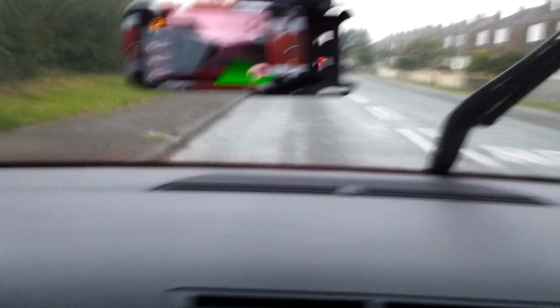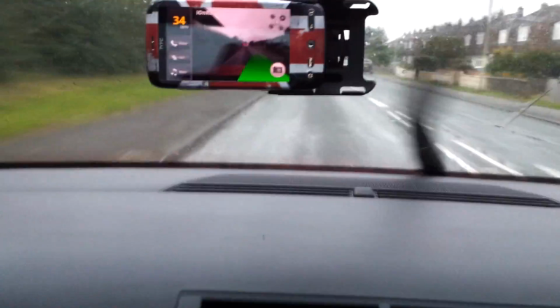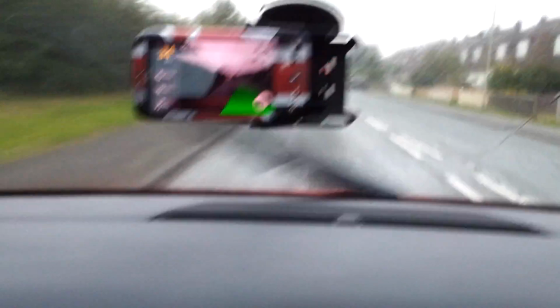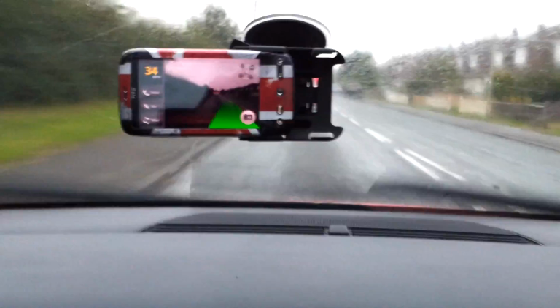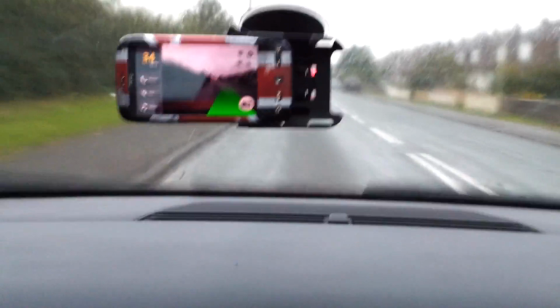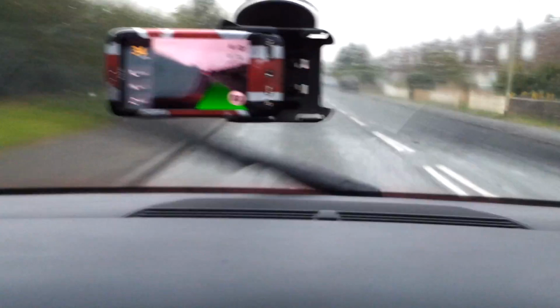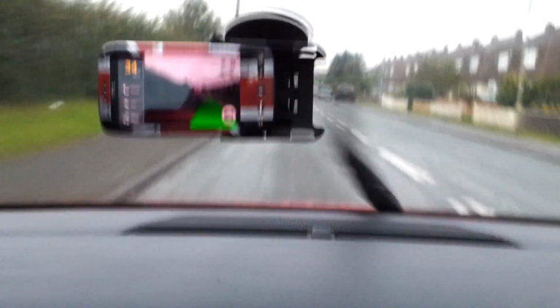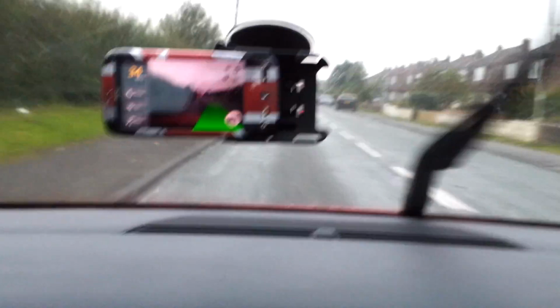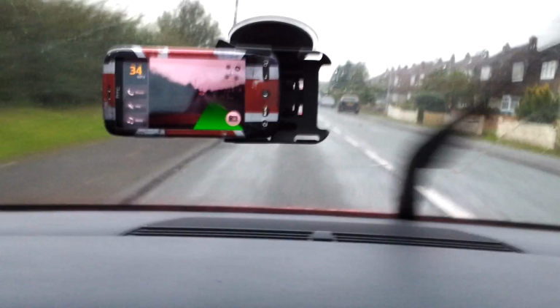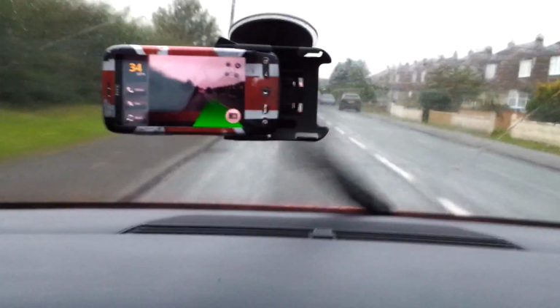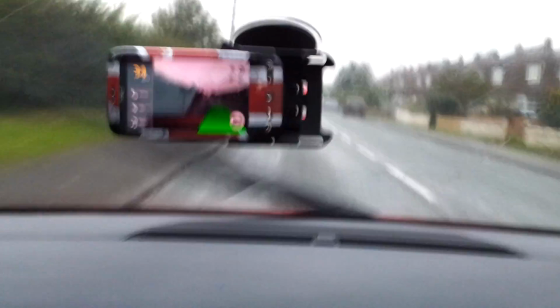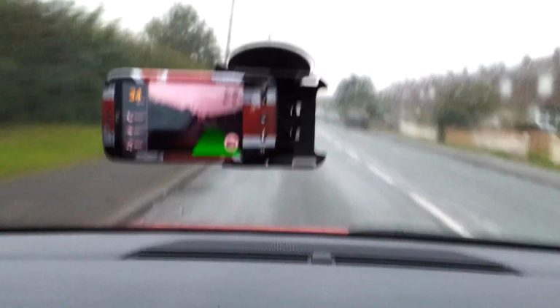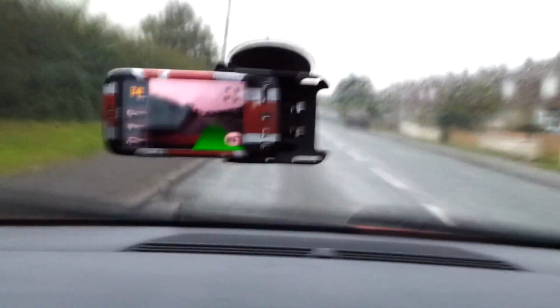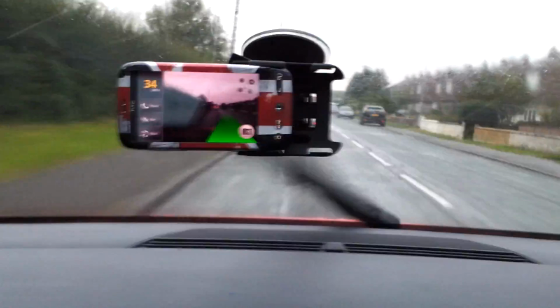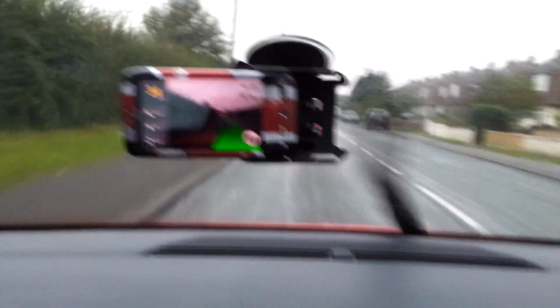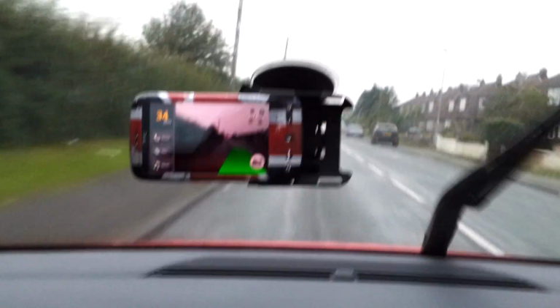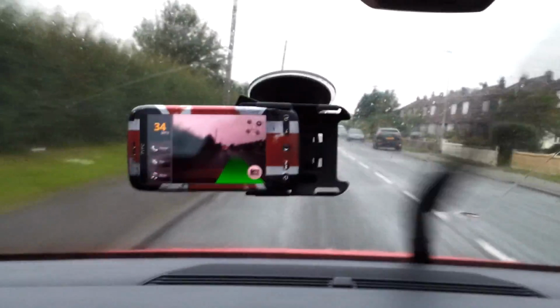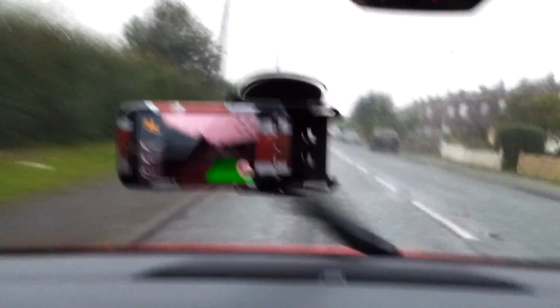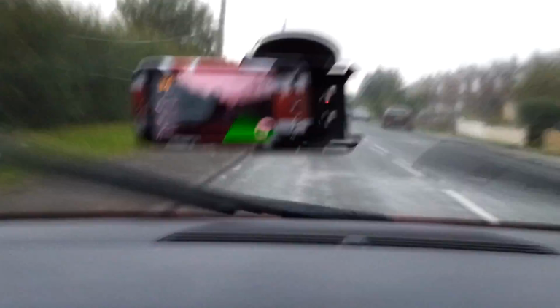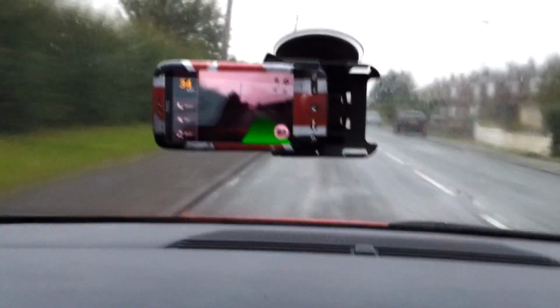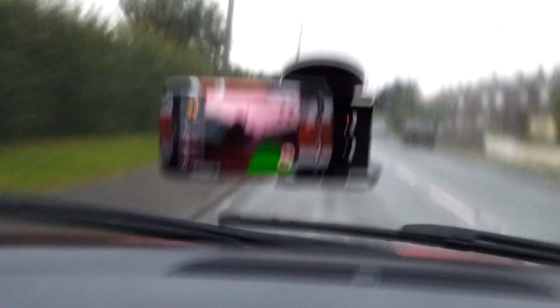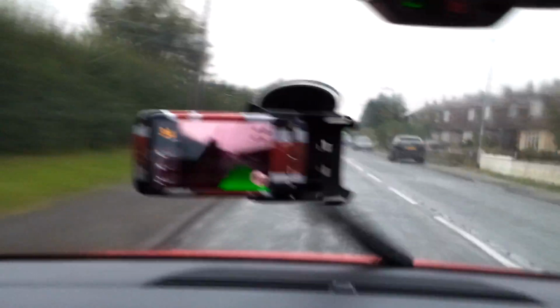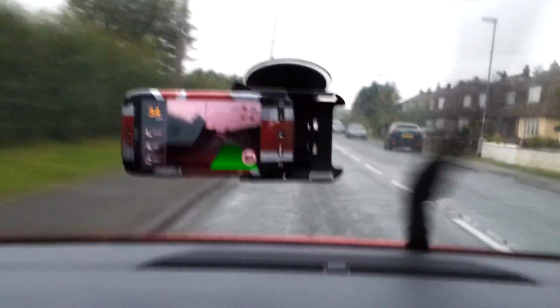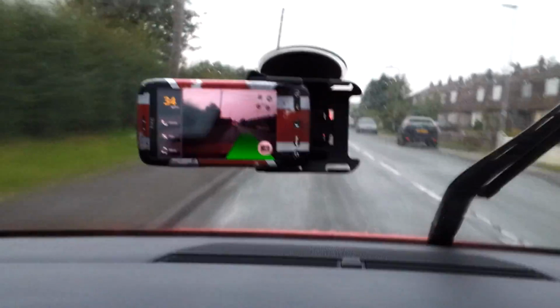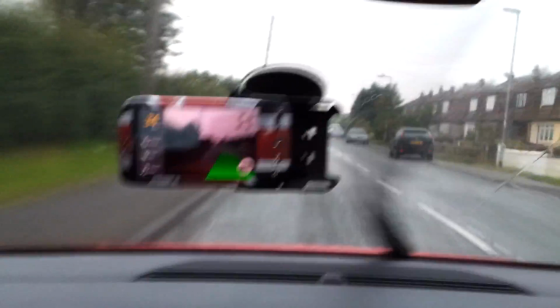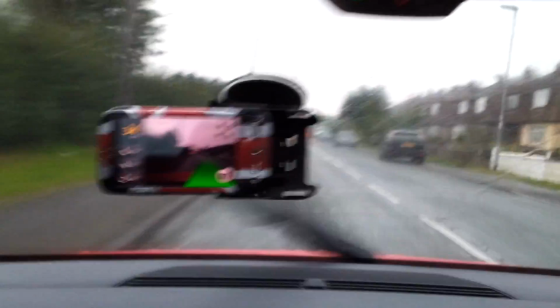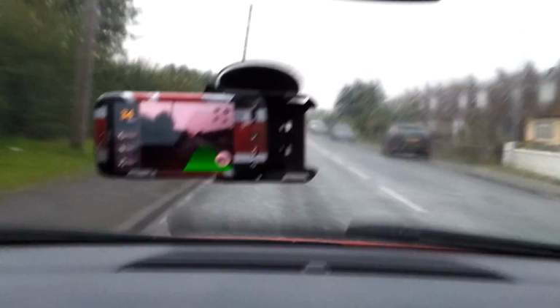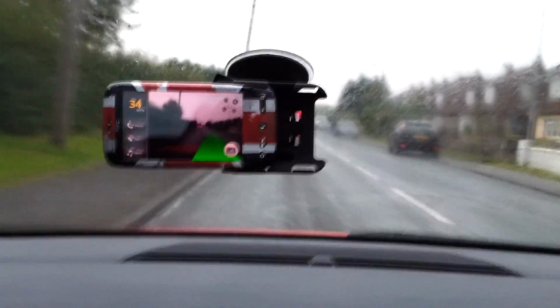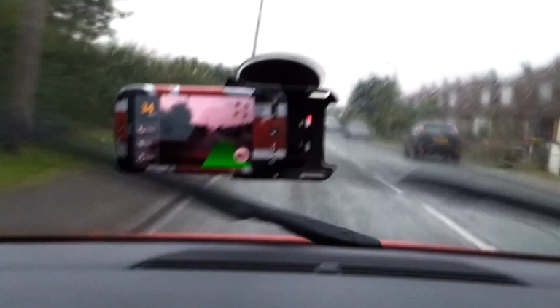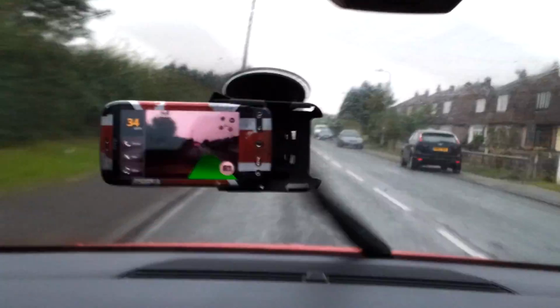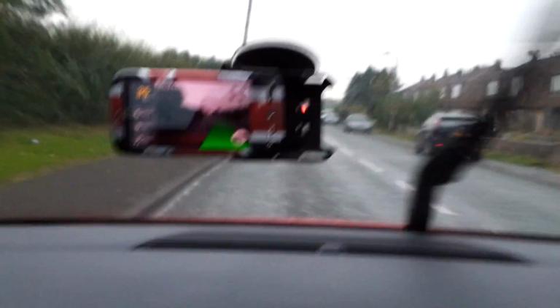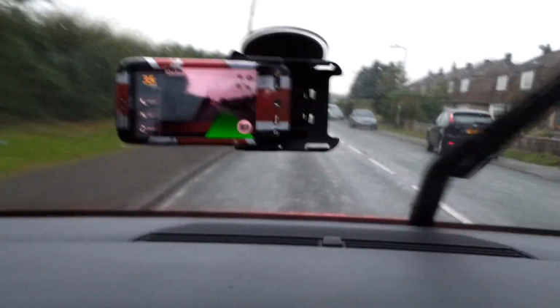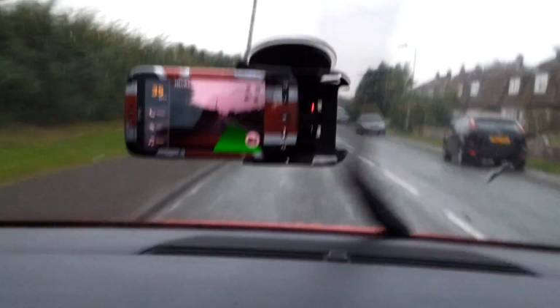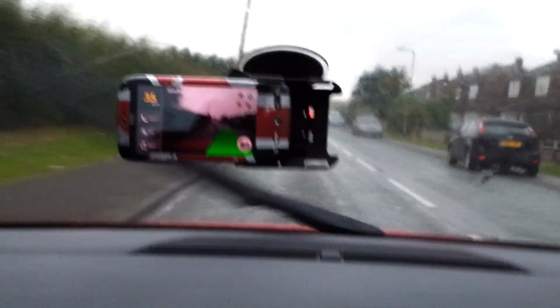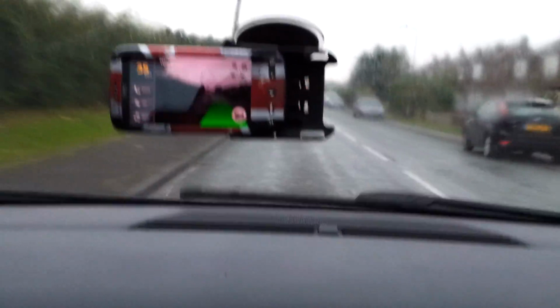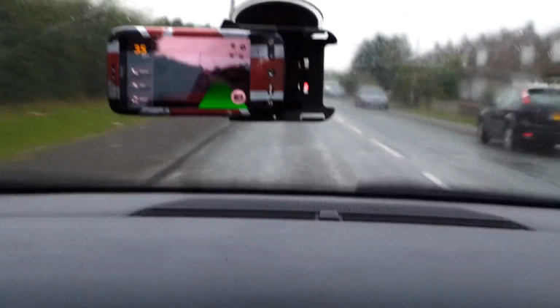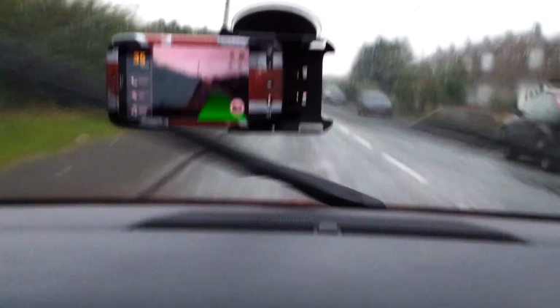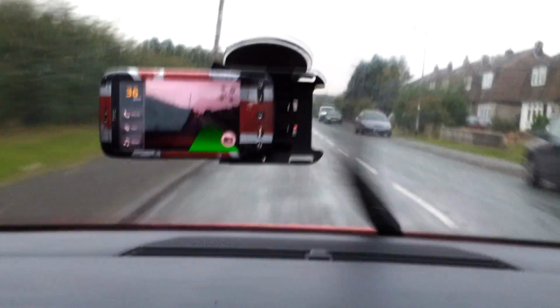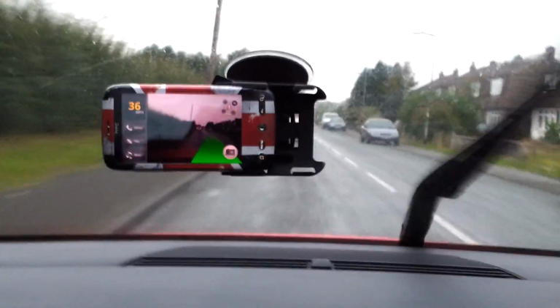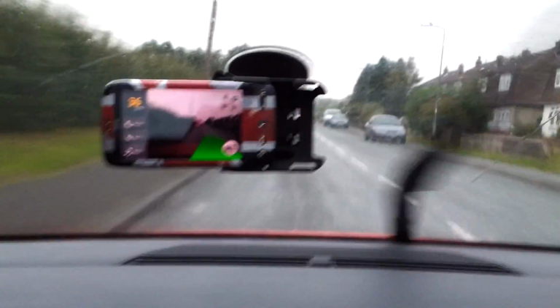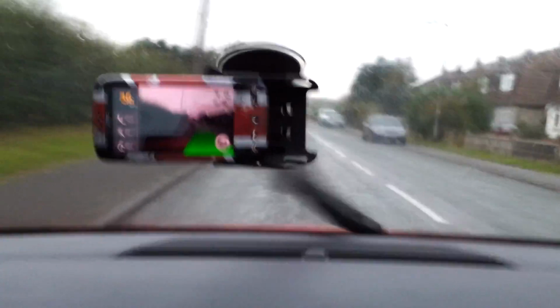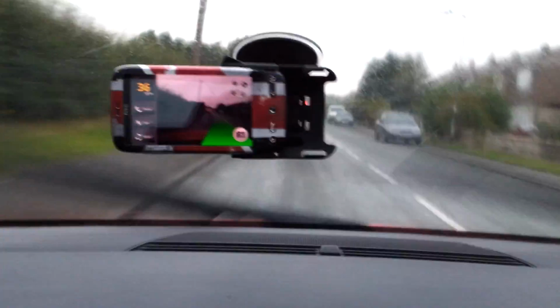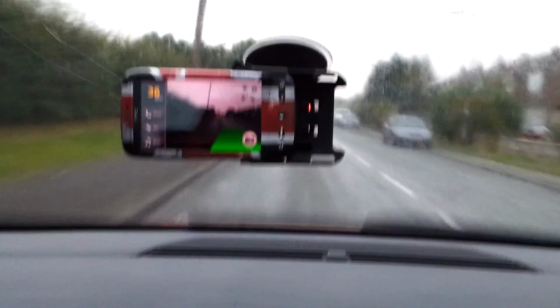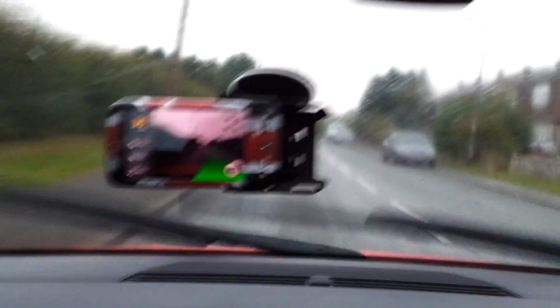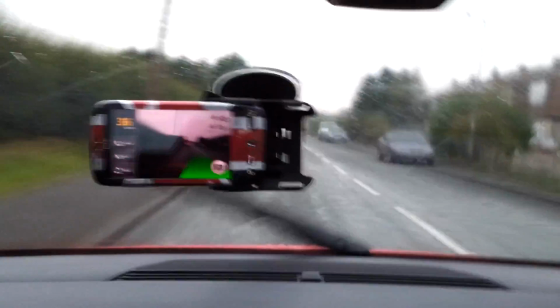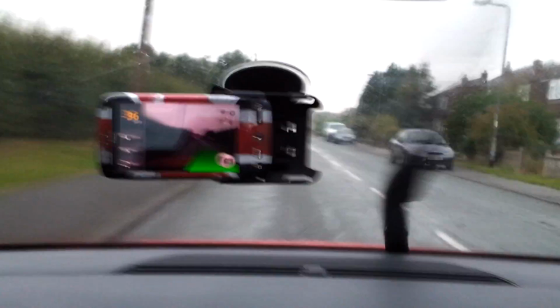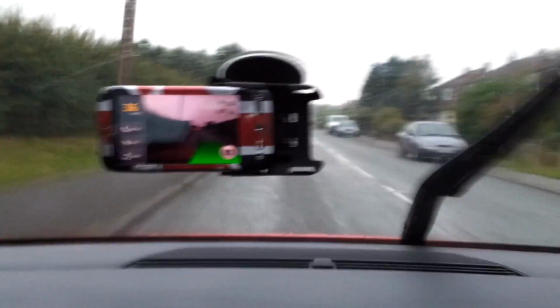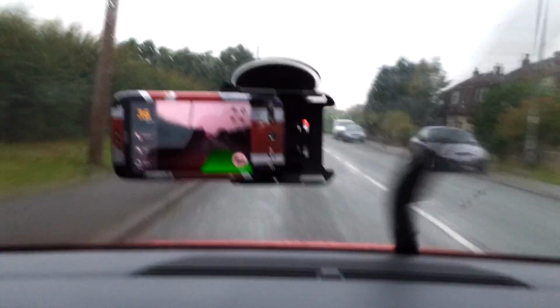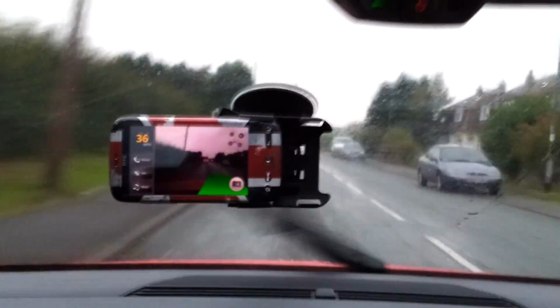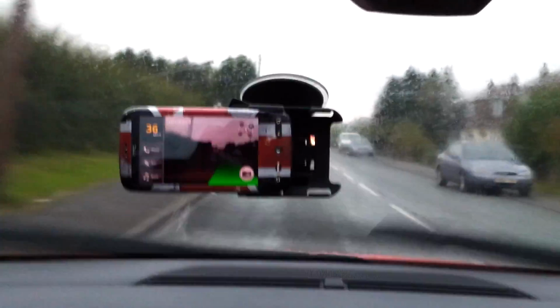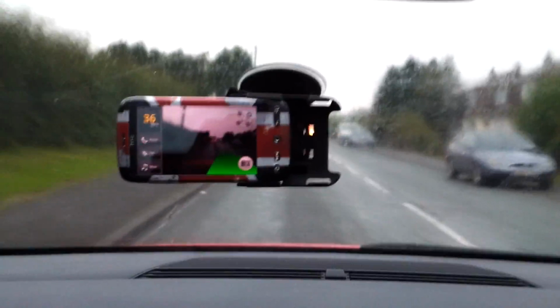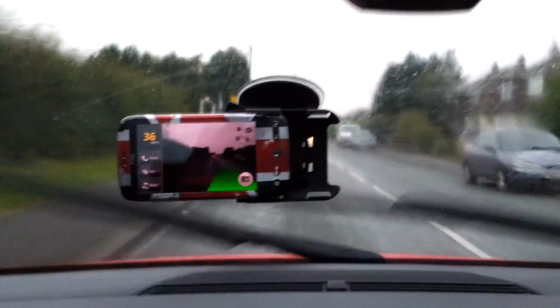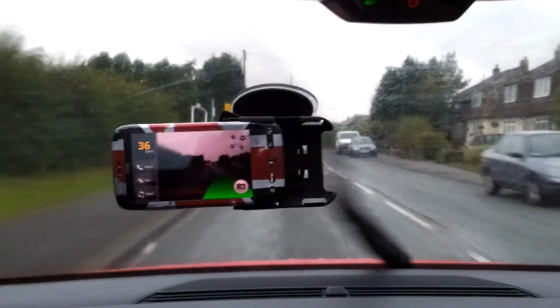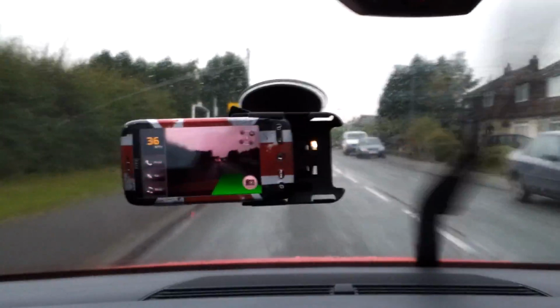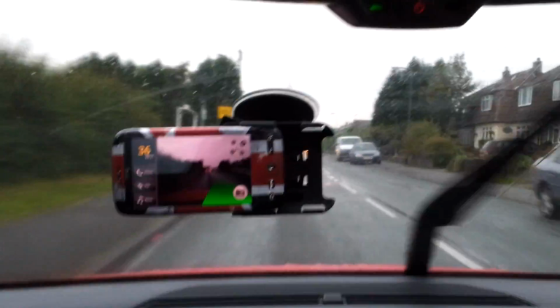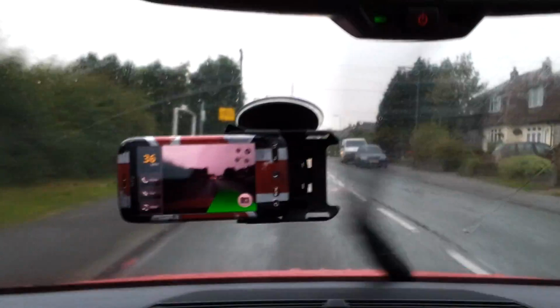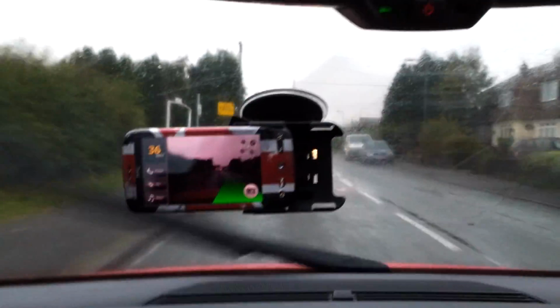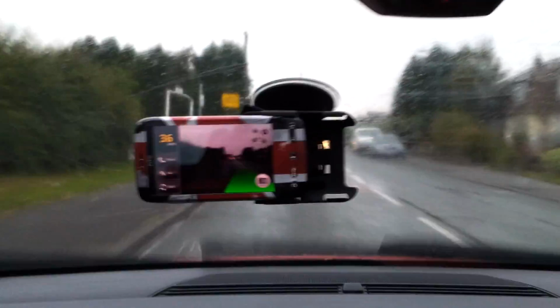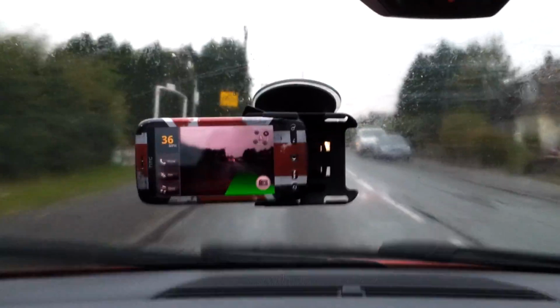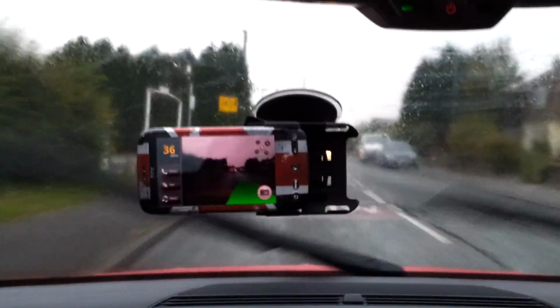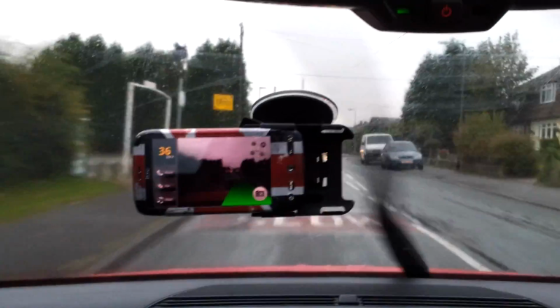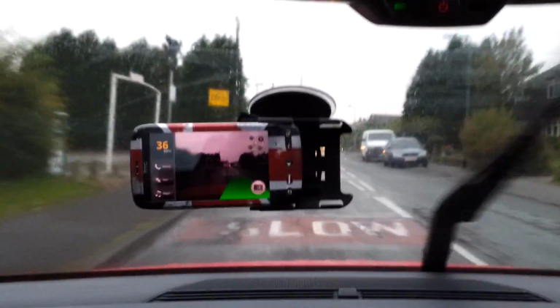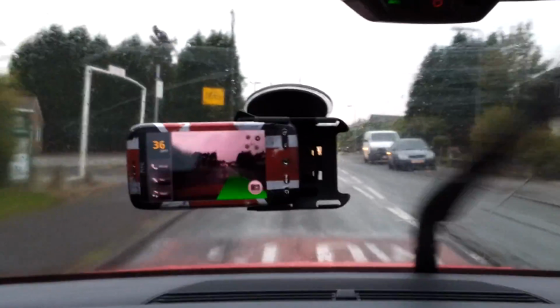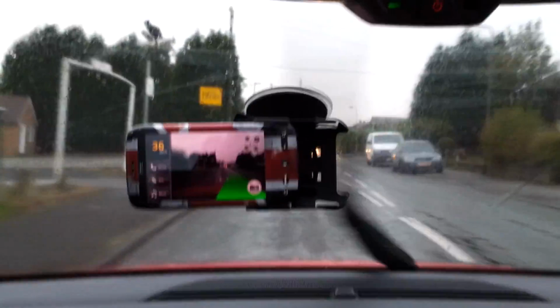Now we've got some speed bumps up ahead, so we'll see what happens when we get a little bit too close to this car in front here.